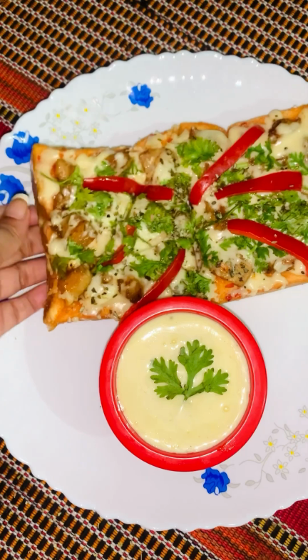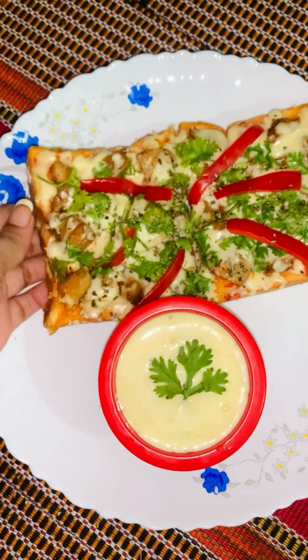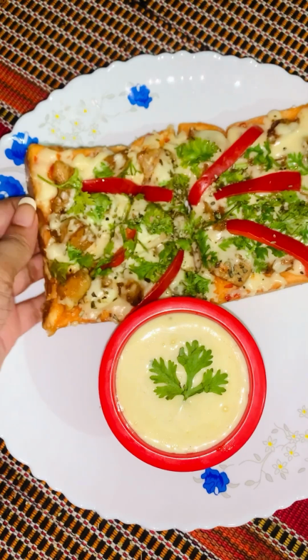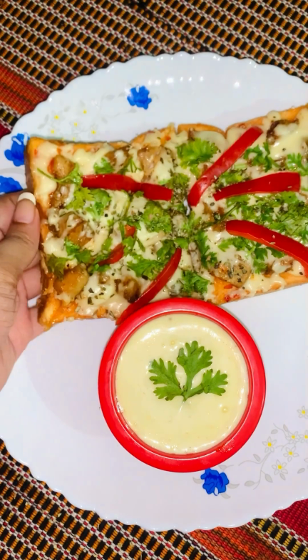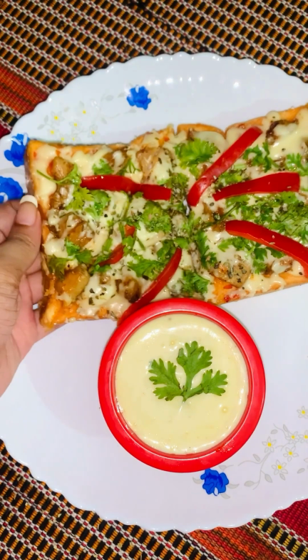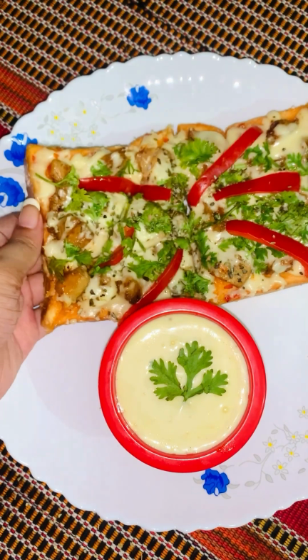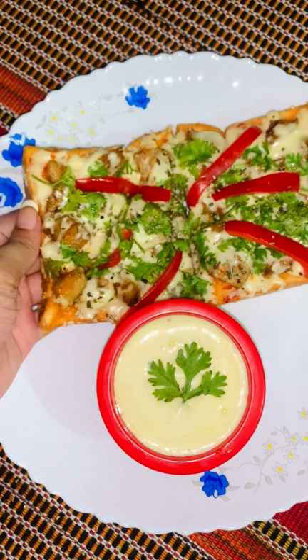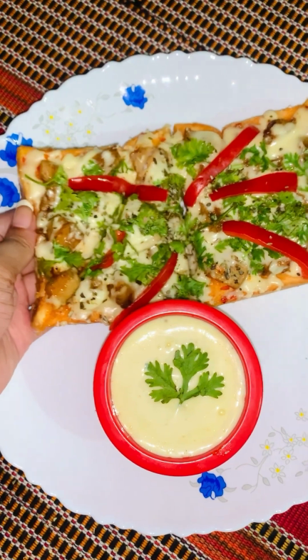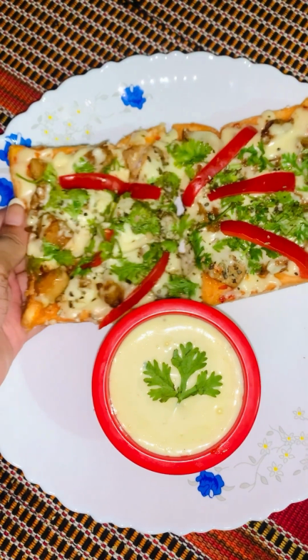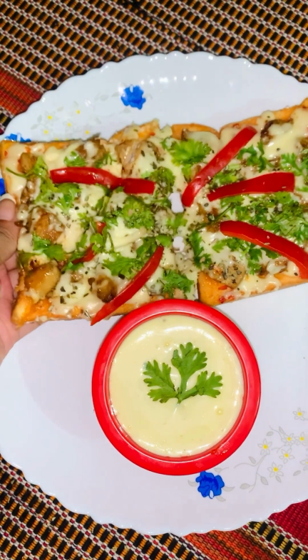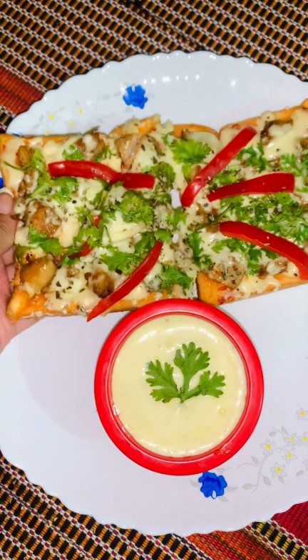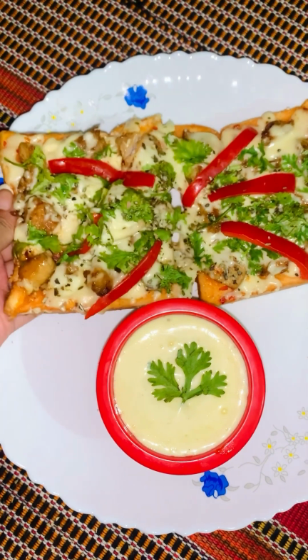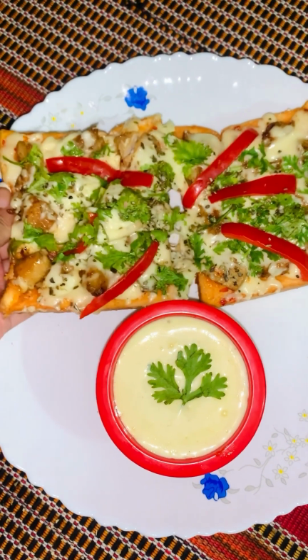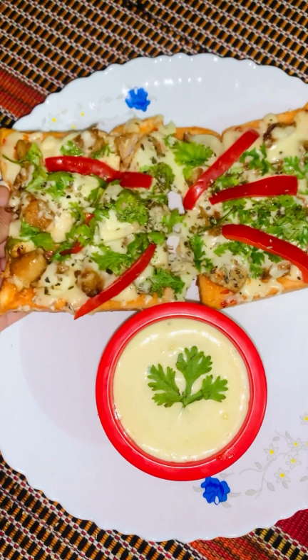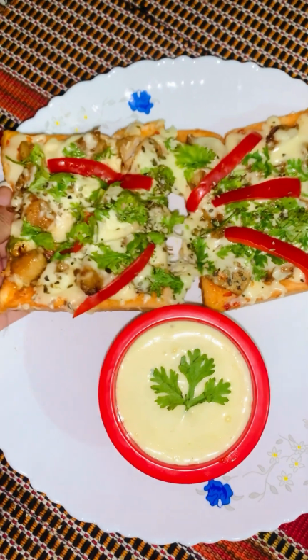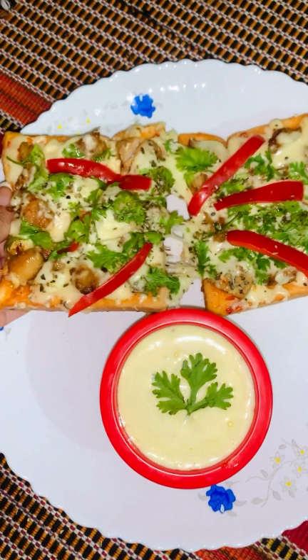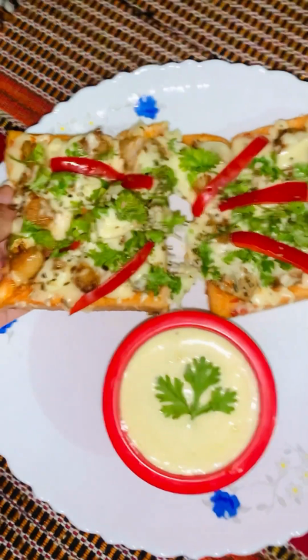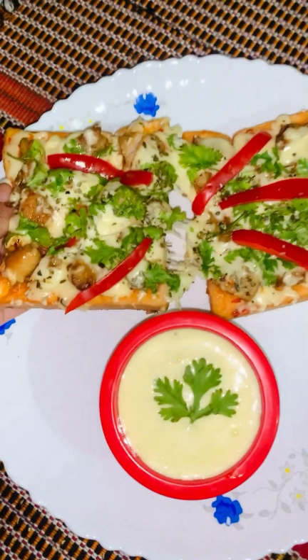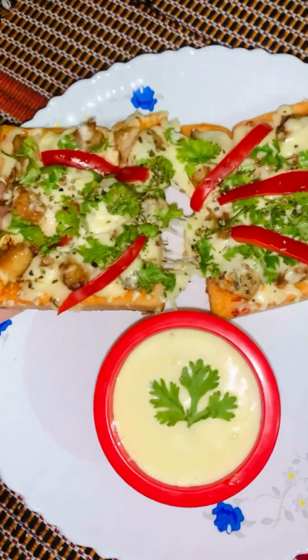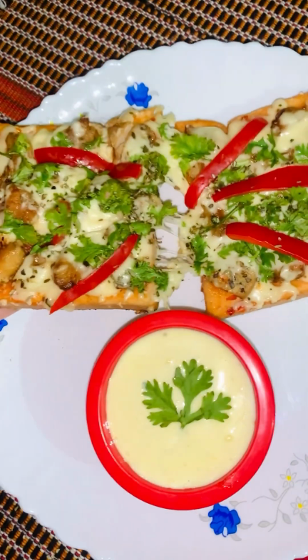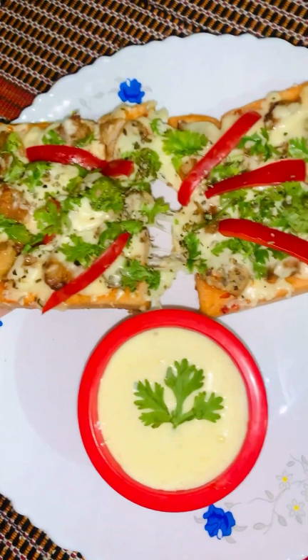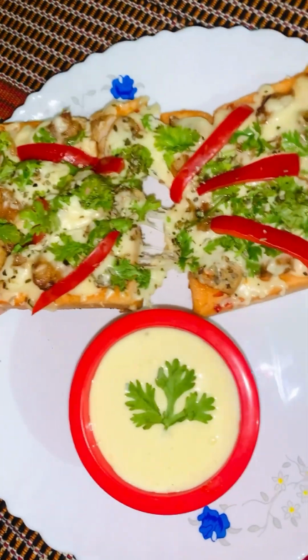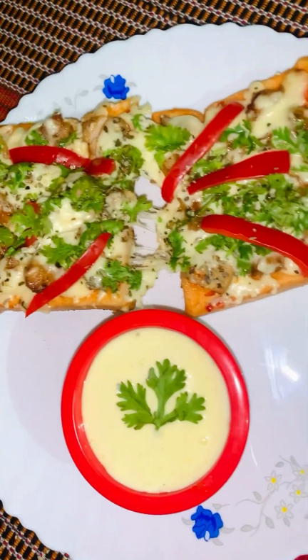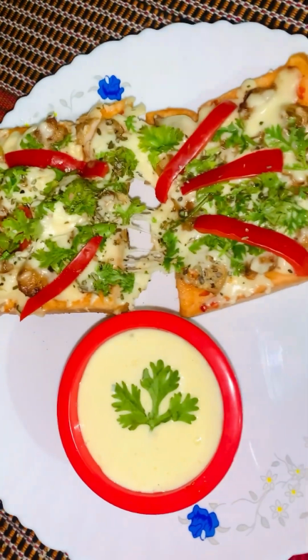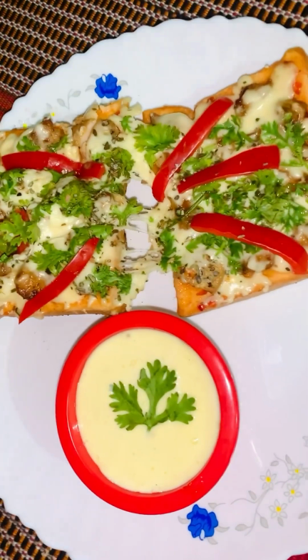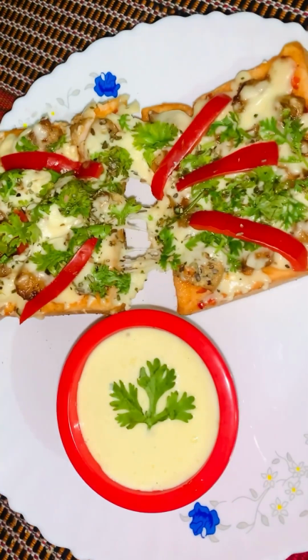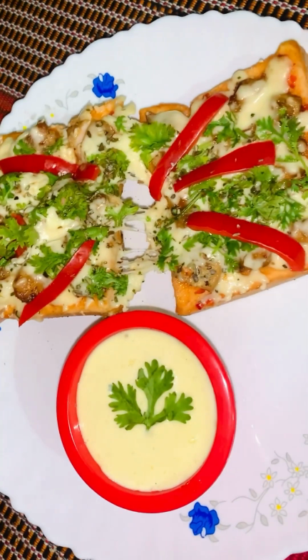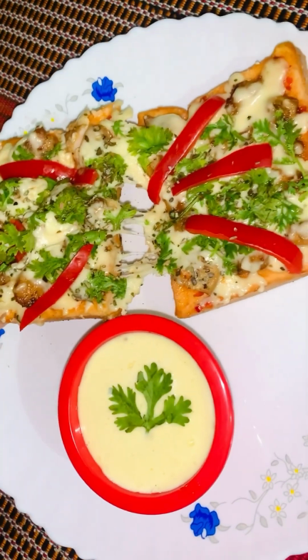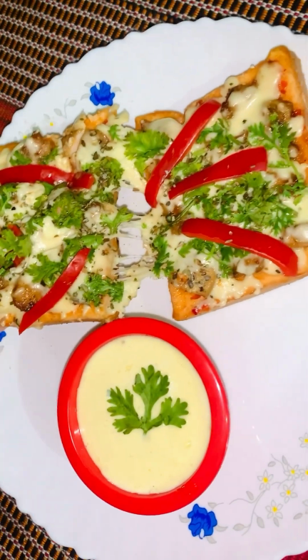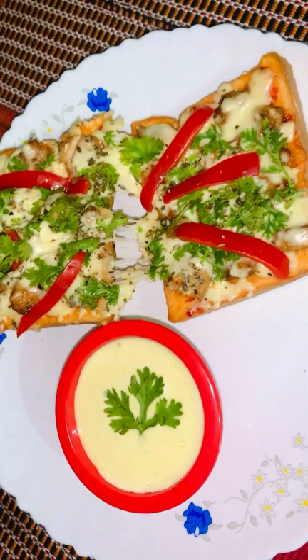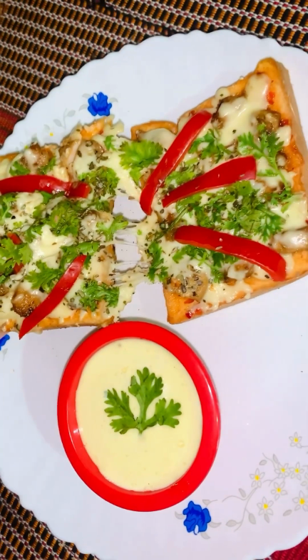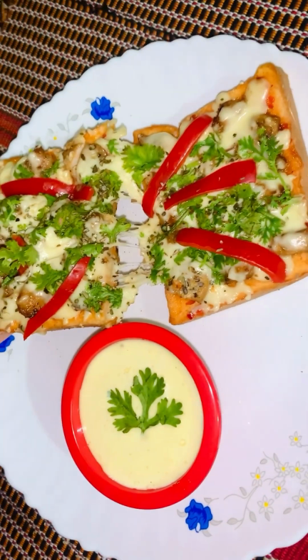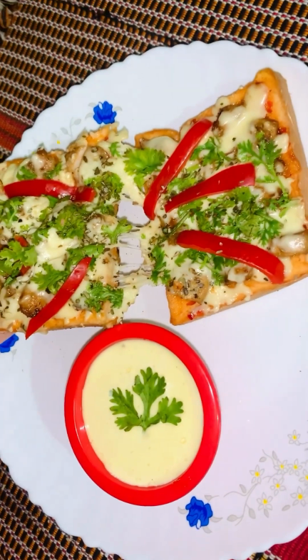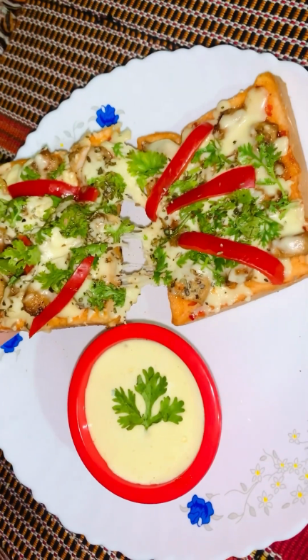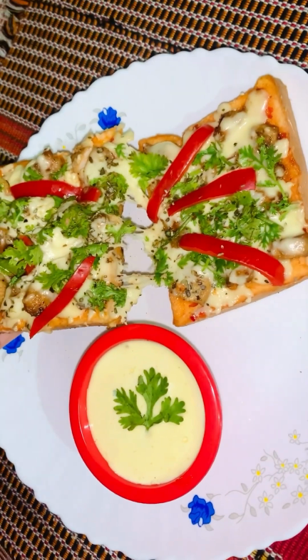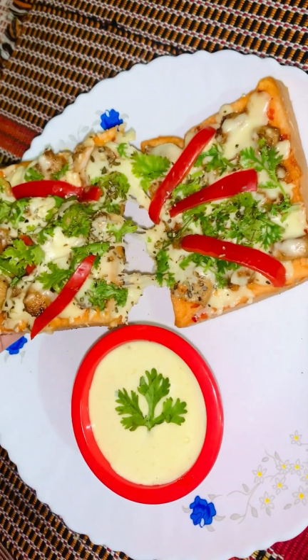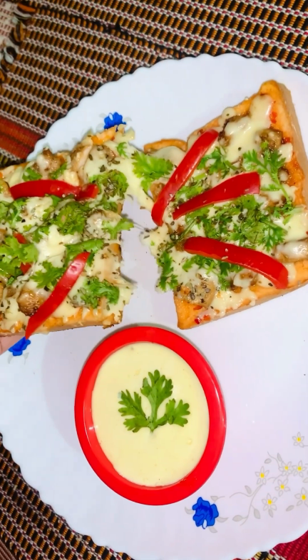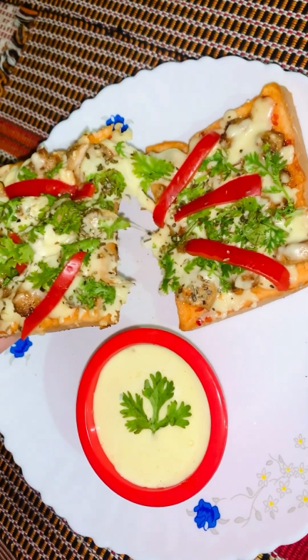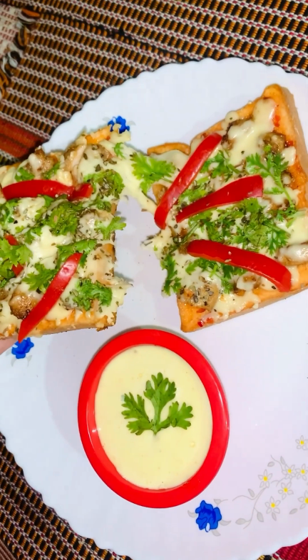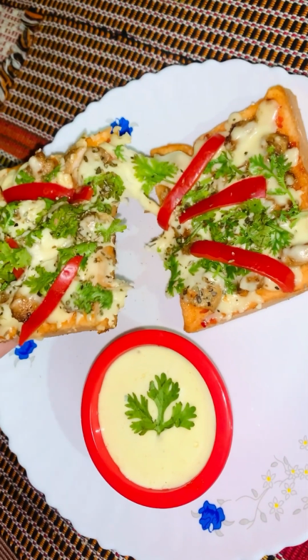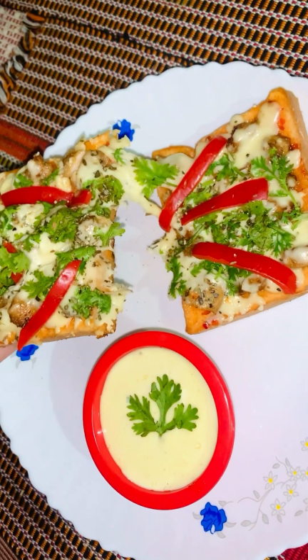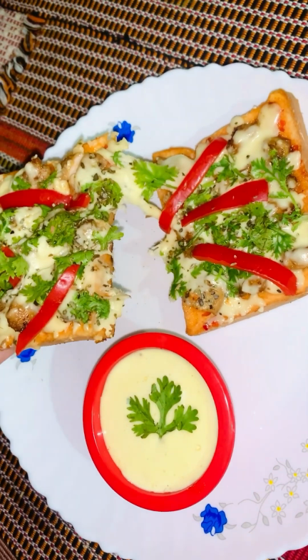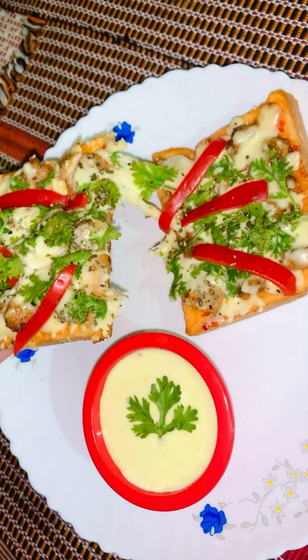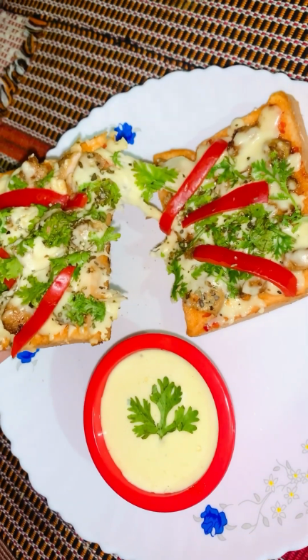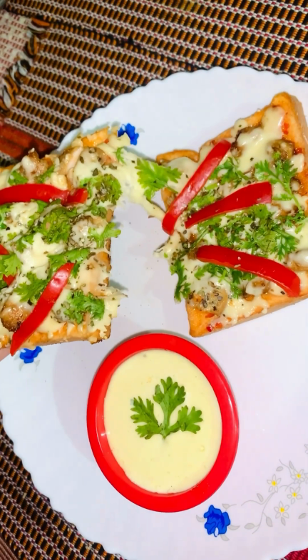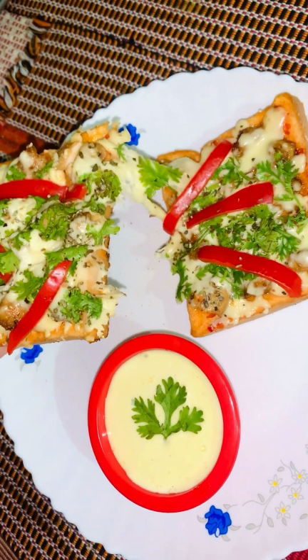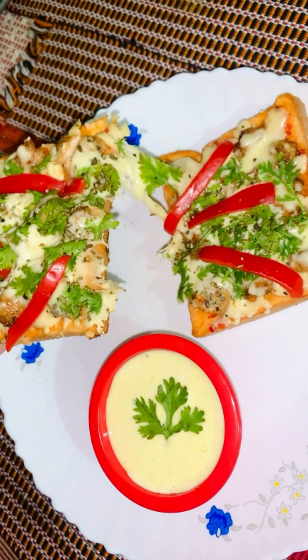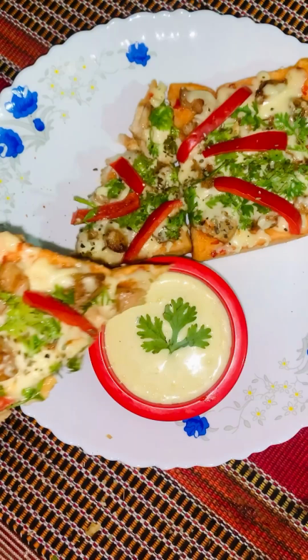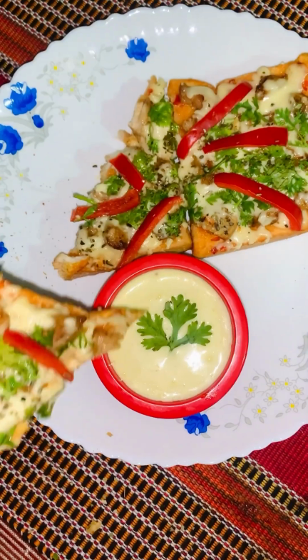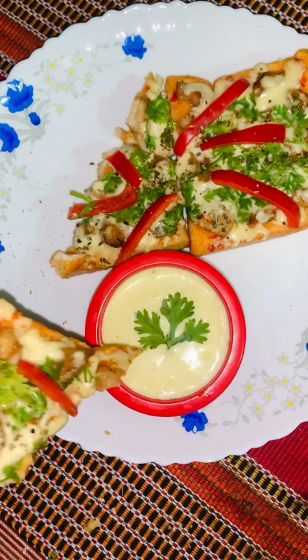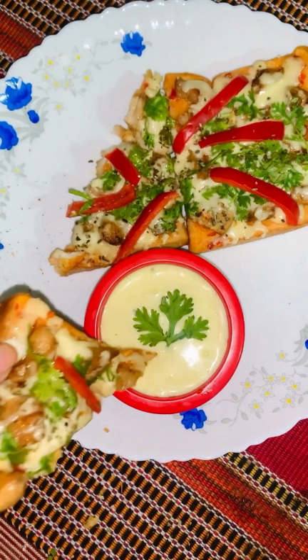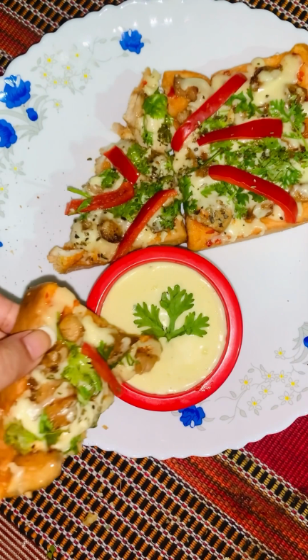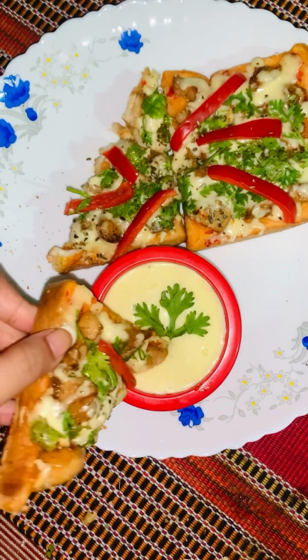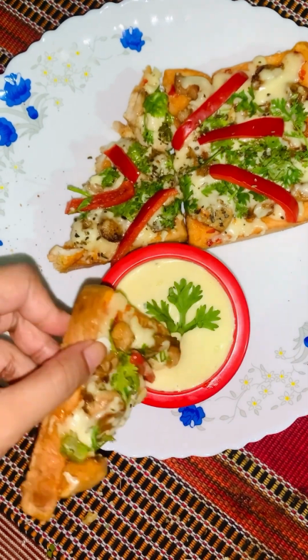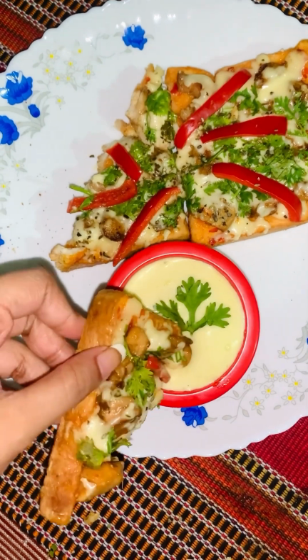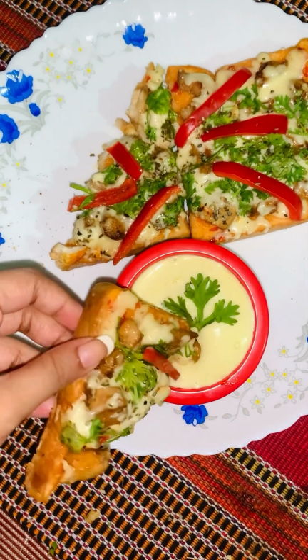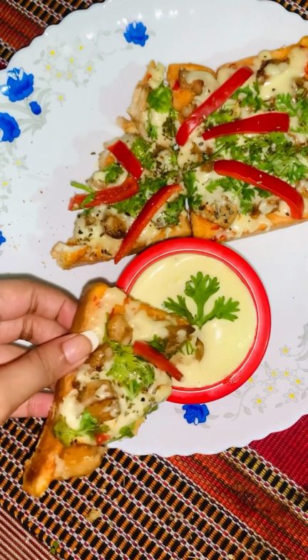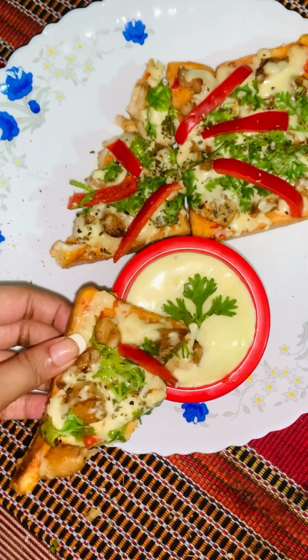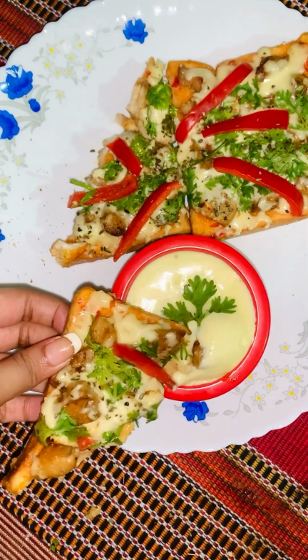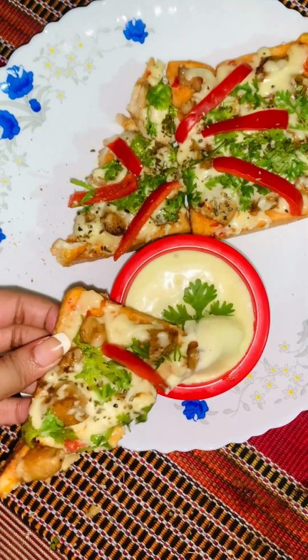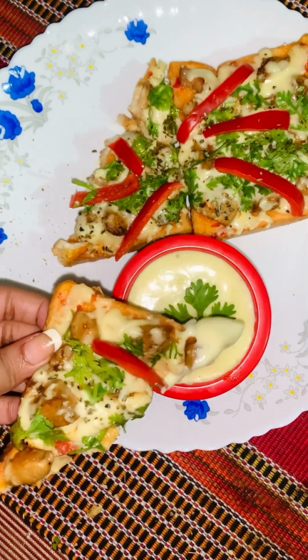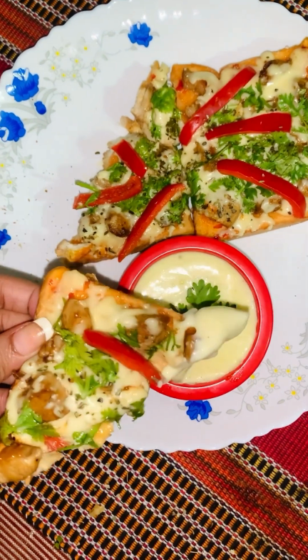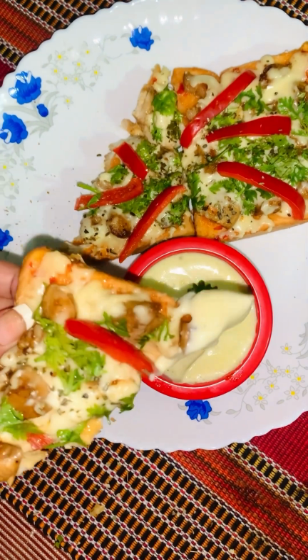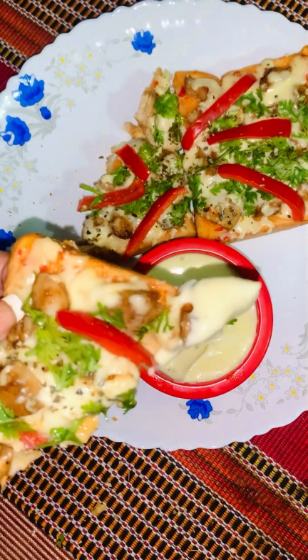Hi everyone, Assalamualaikum, welcome back to my cooking vlog. Today I am making bread pizza.